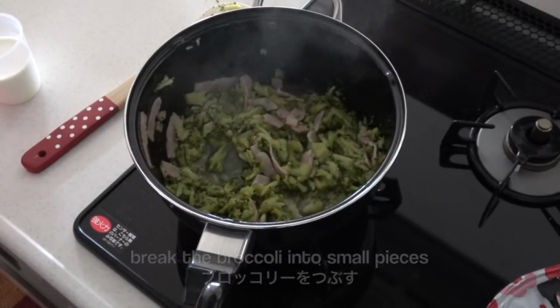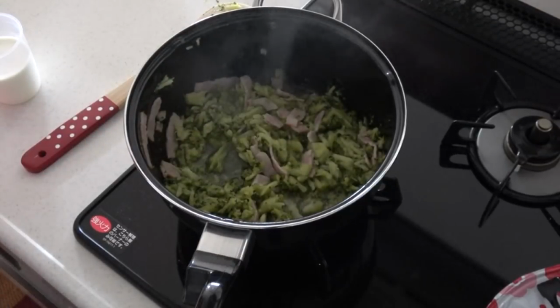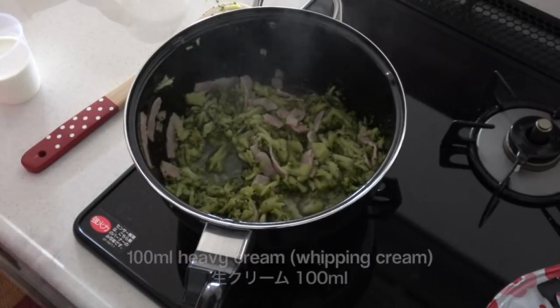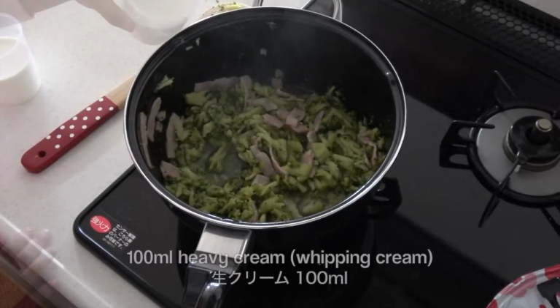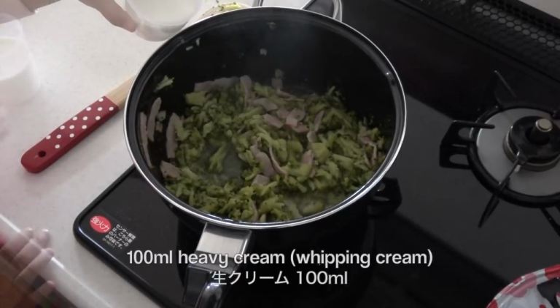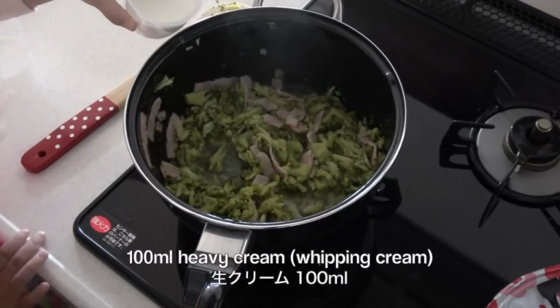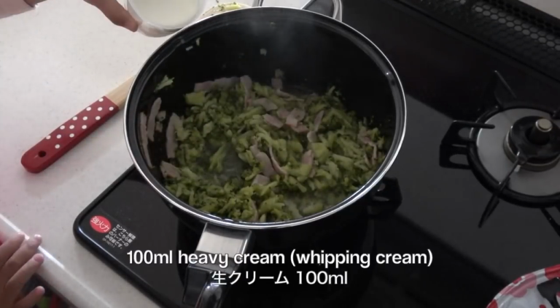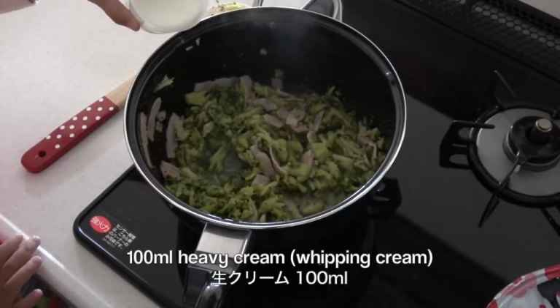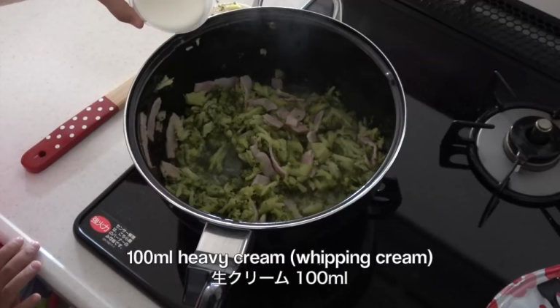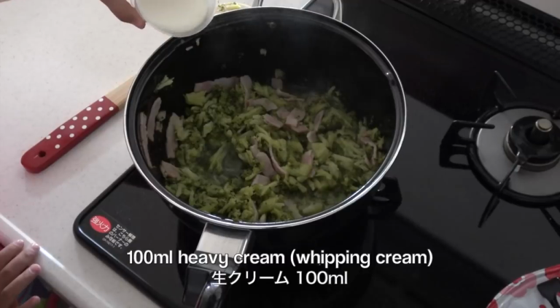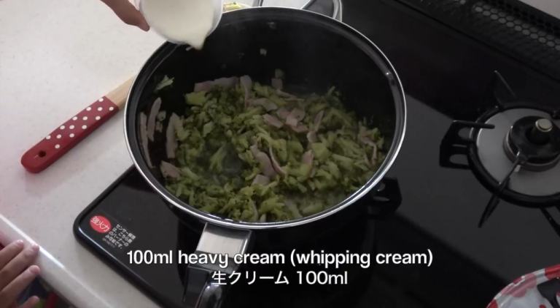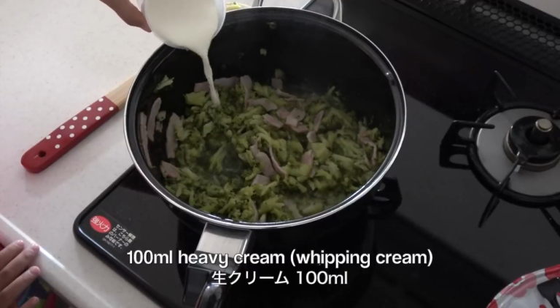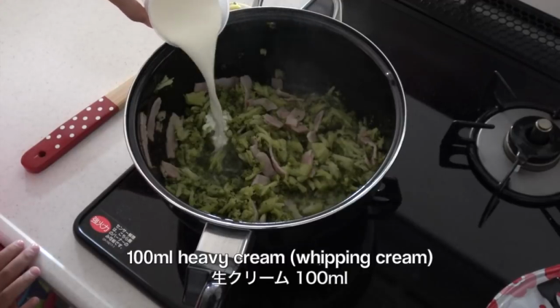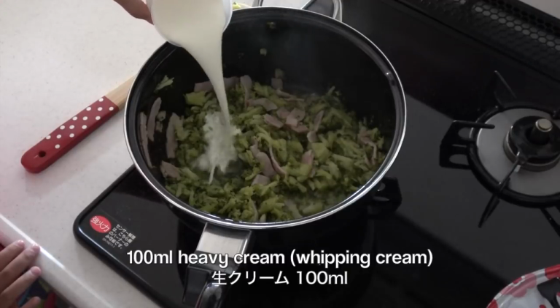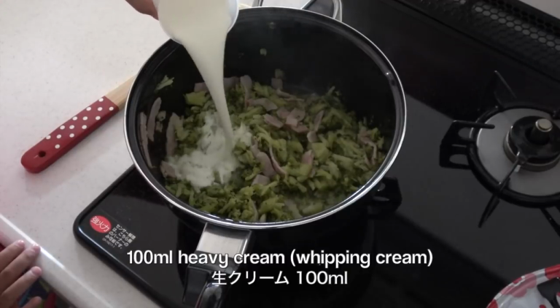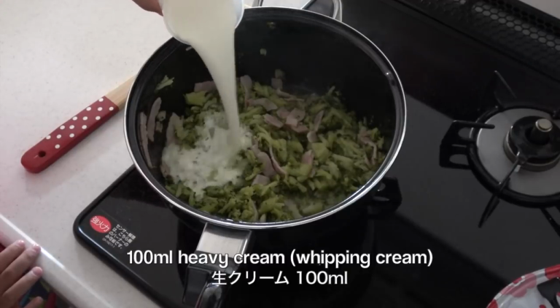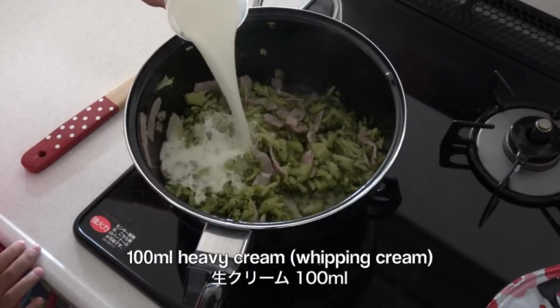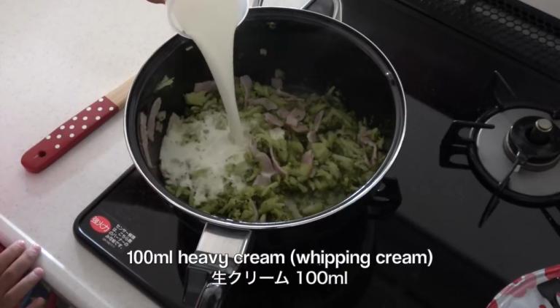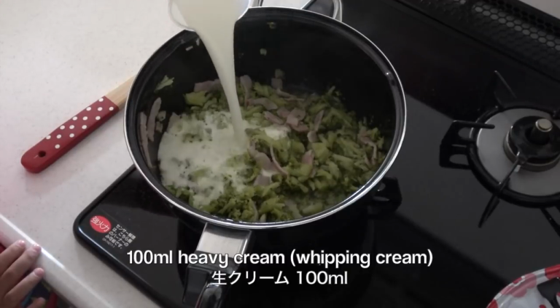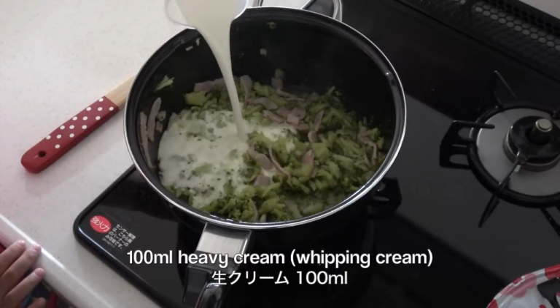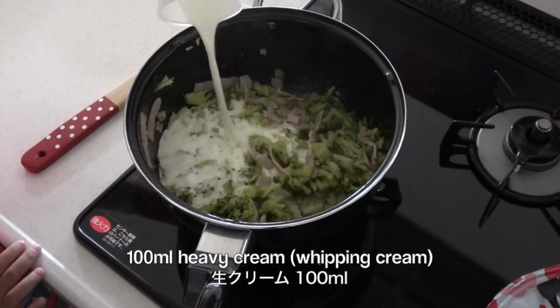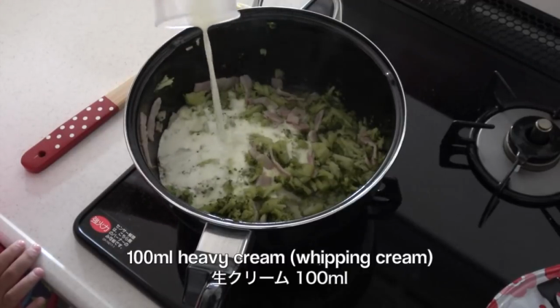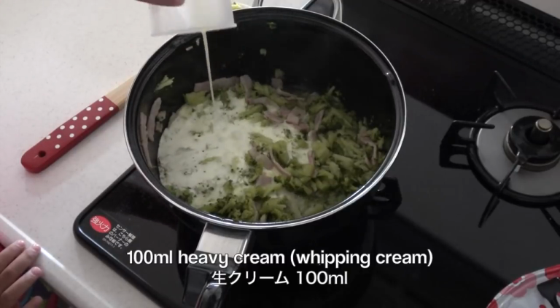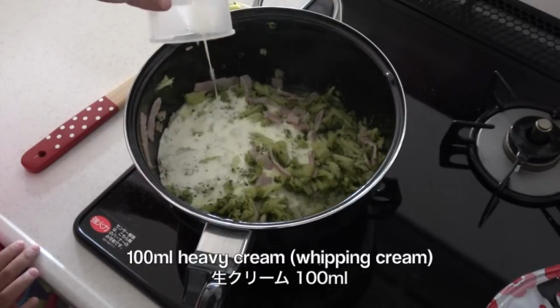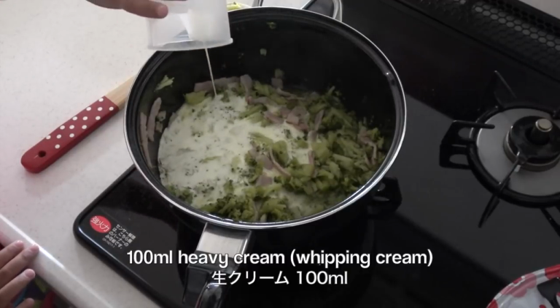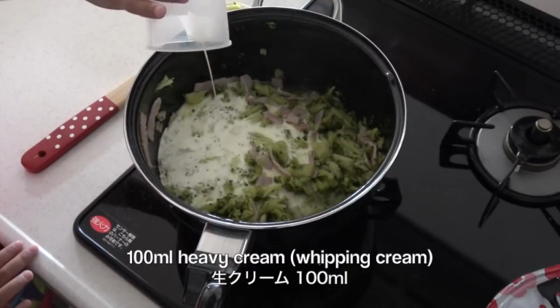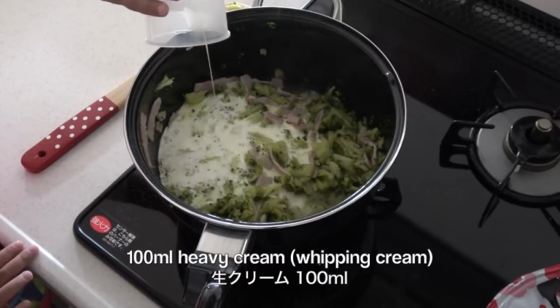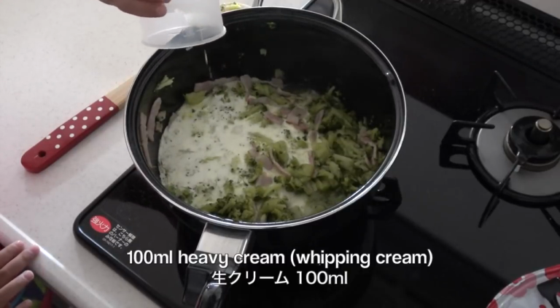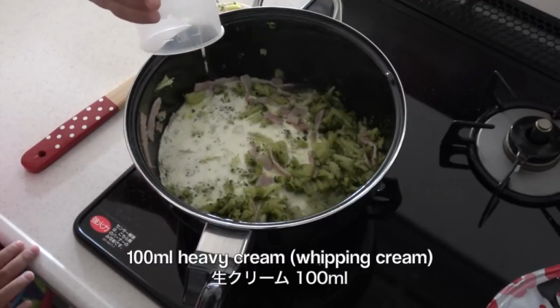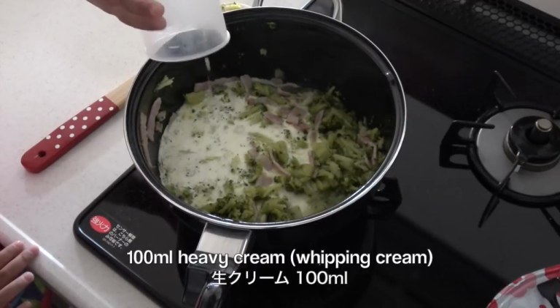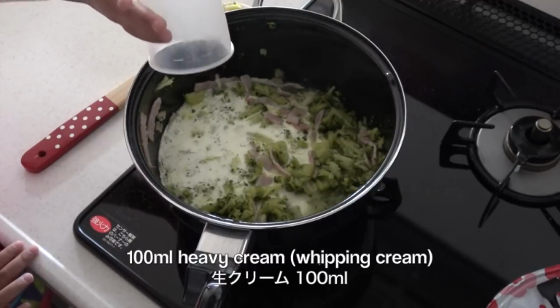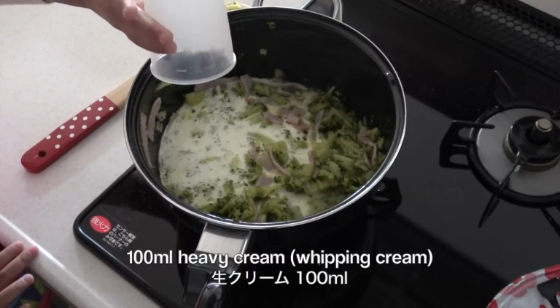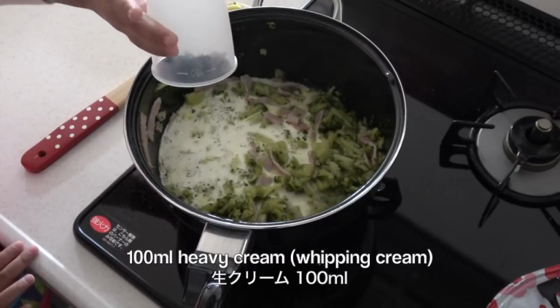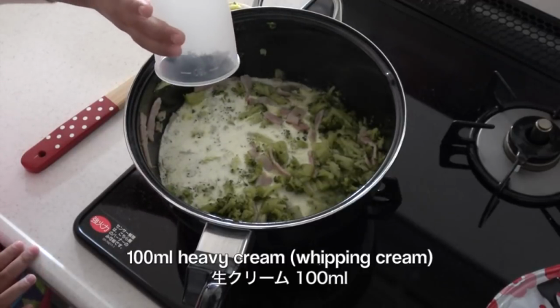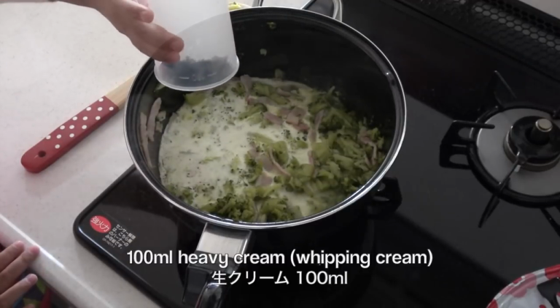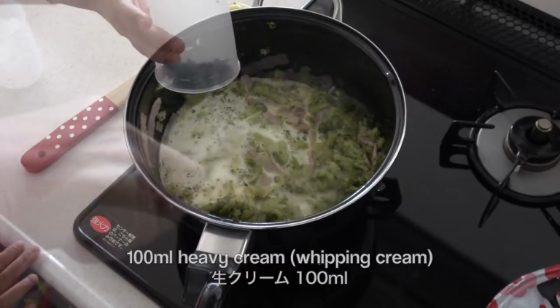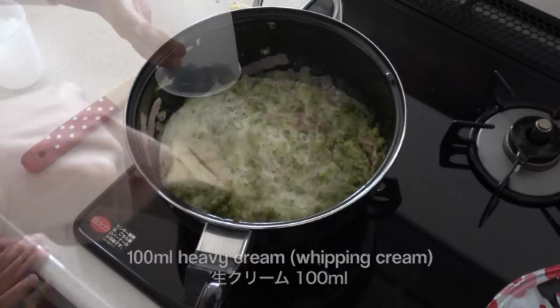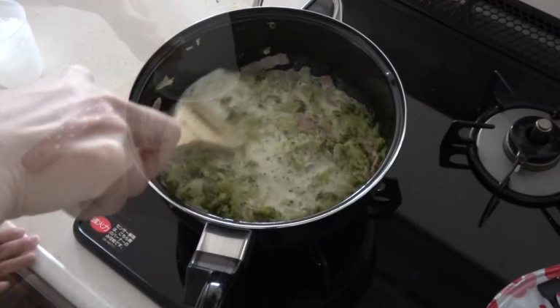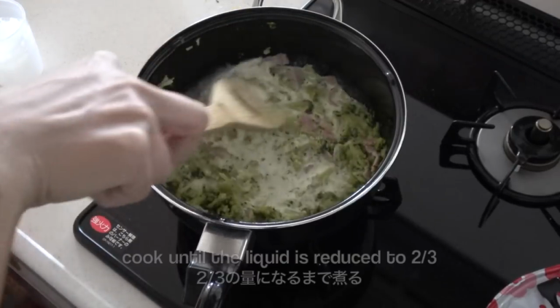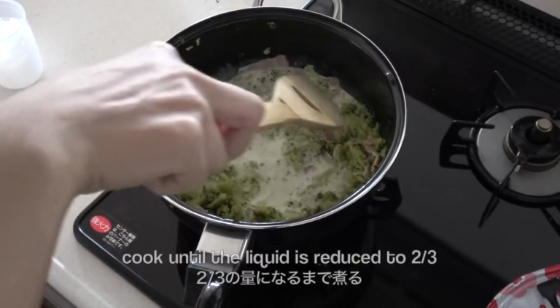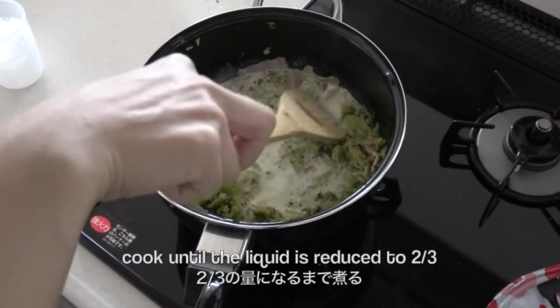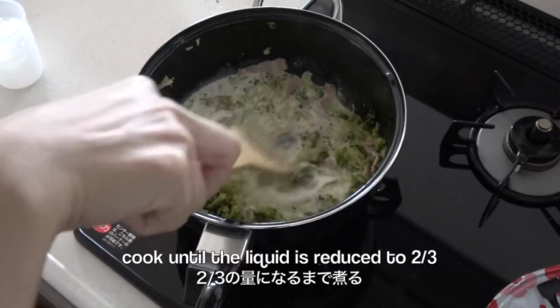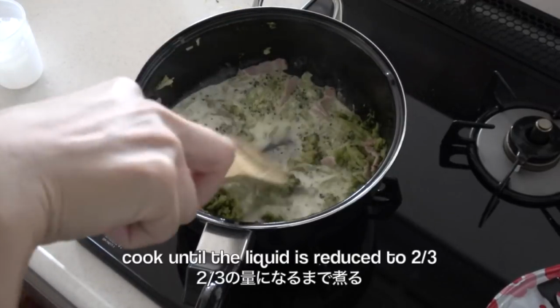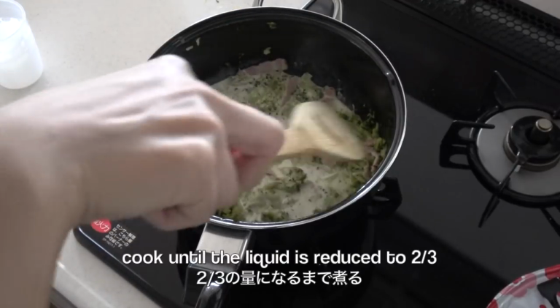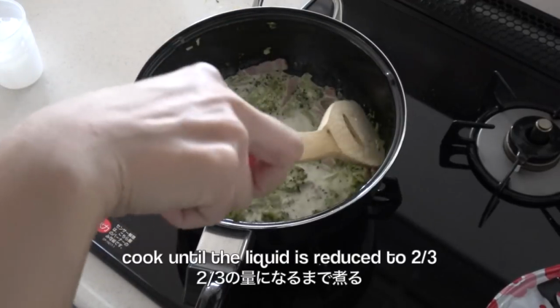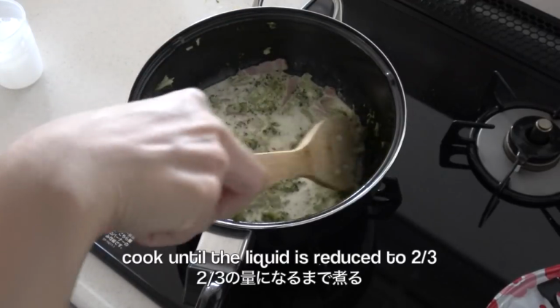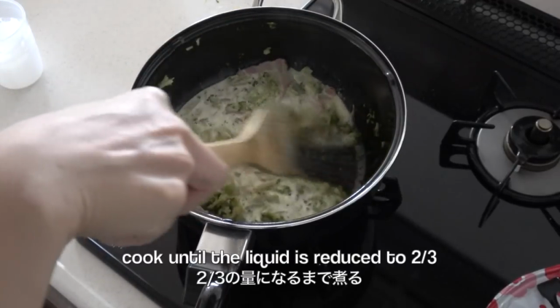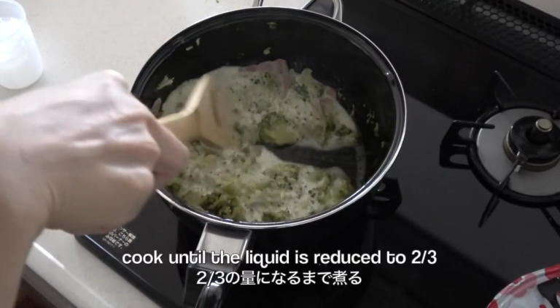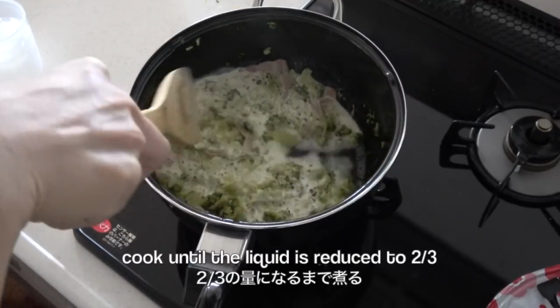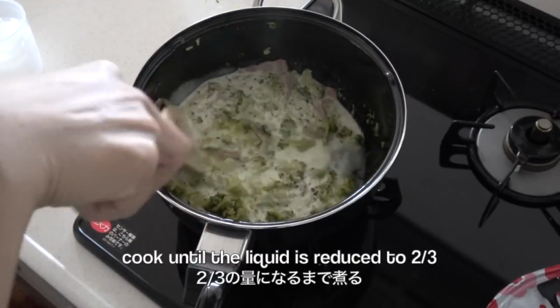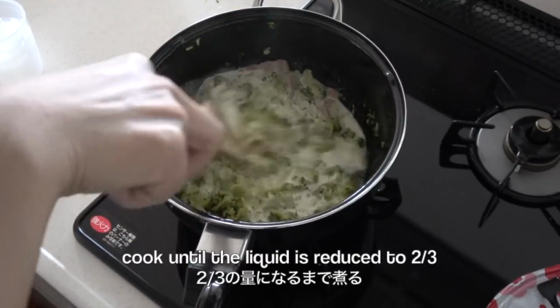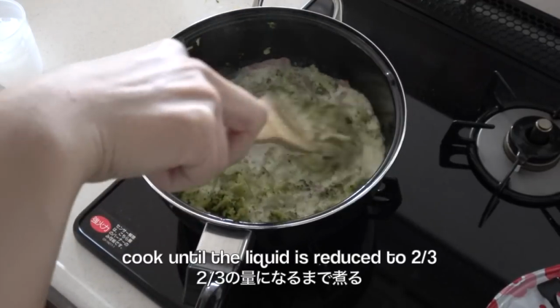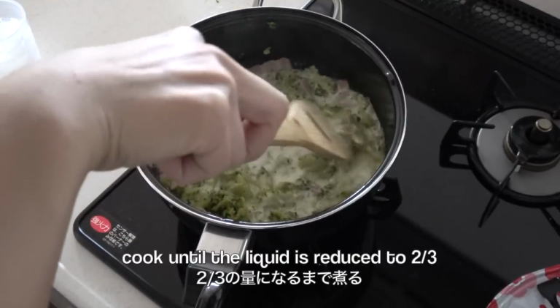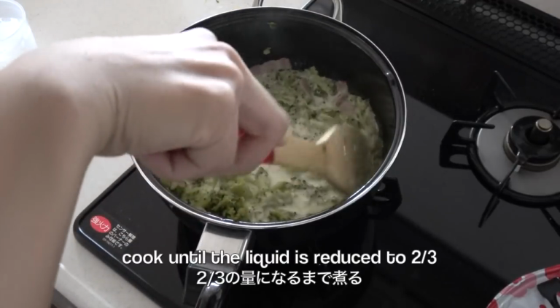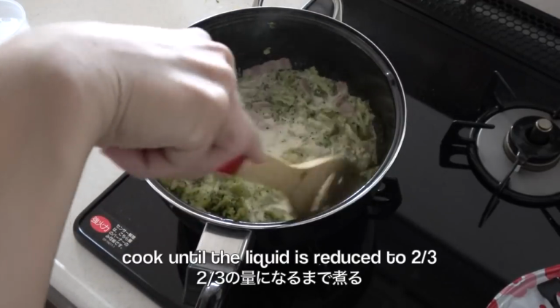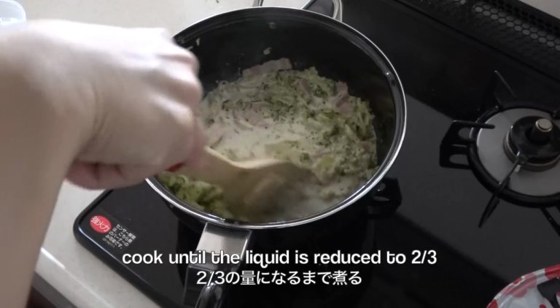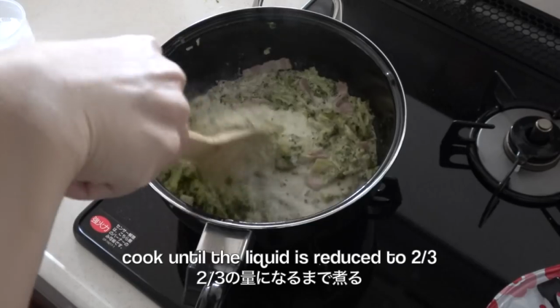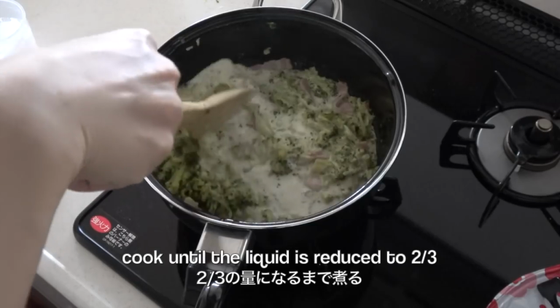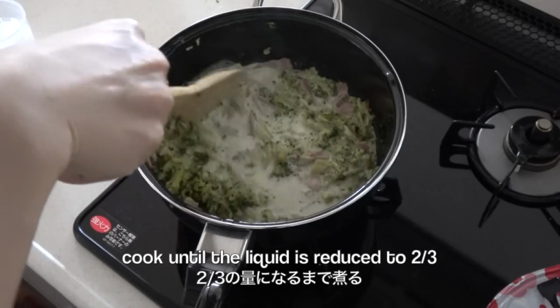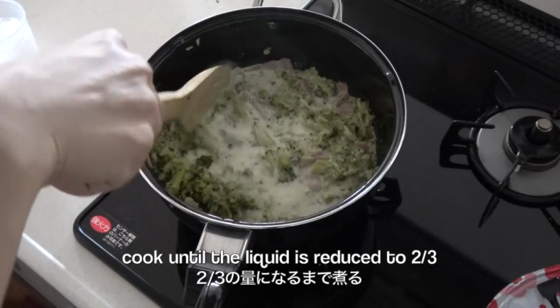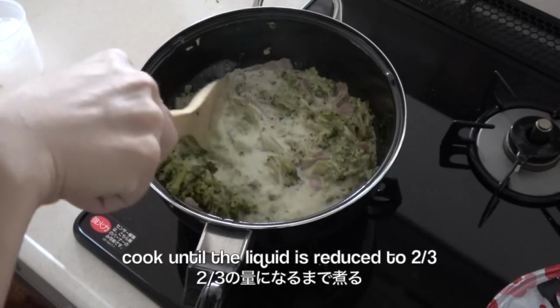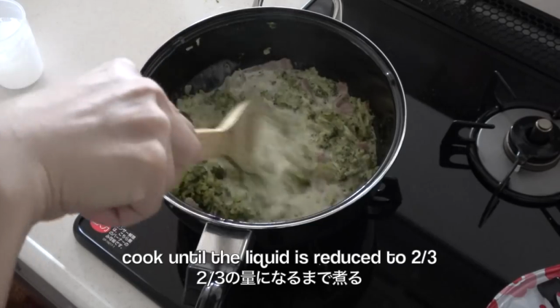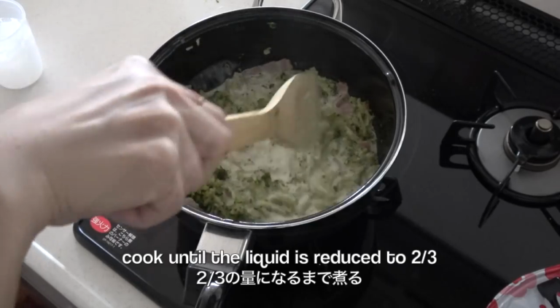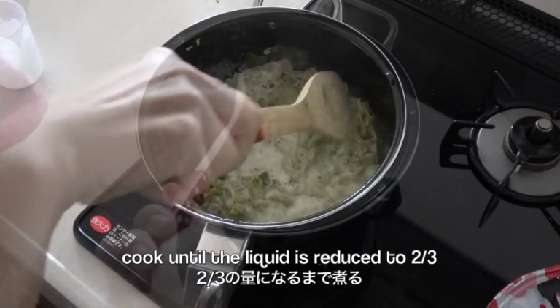Add heavy cream — whipping cream — then cook until the liquid is reduced to two-thirds.